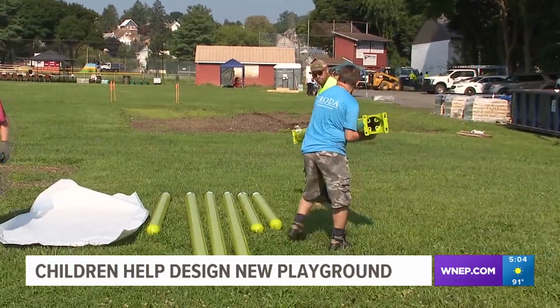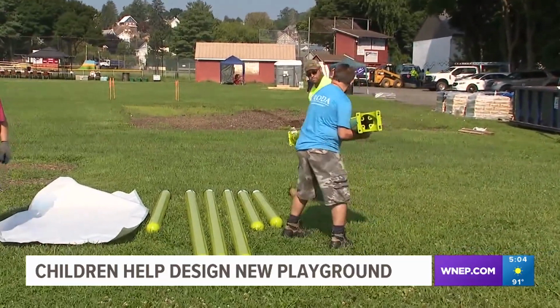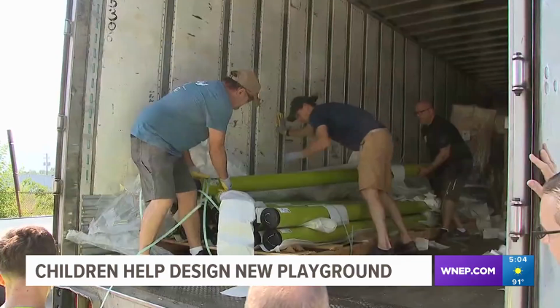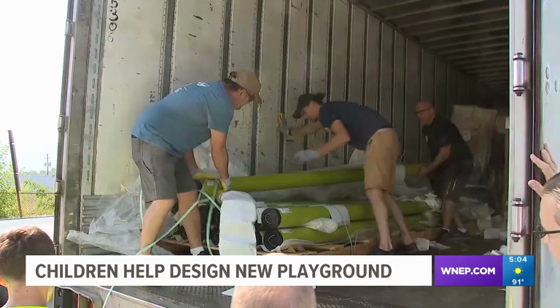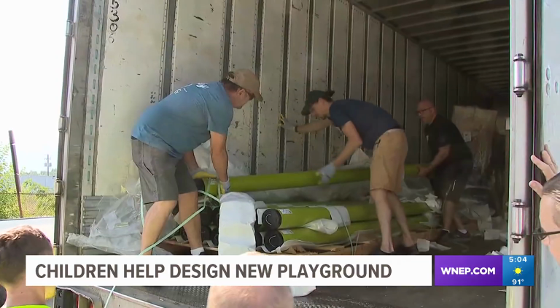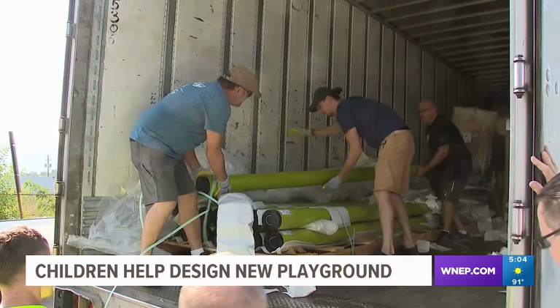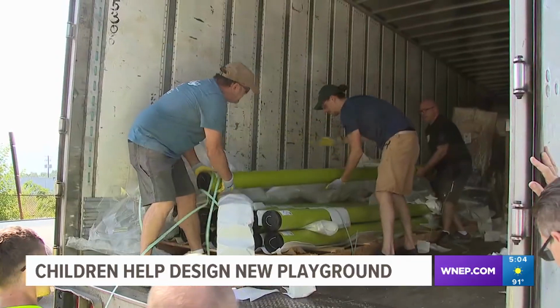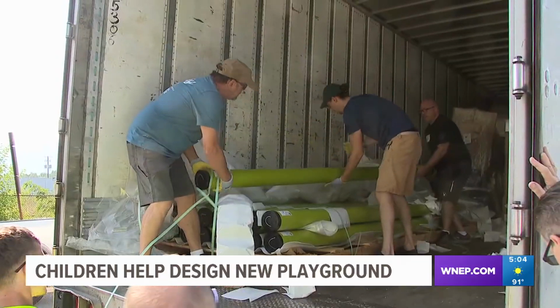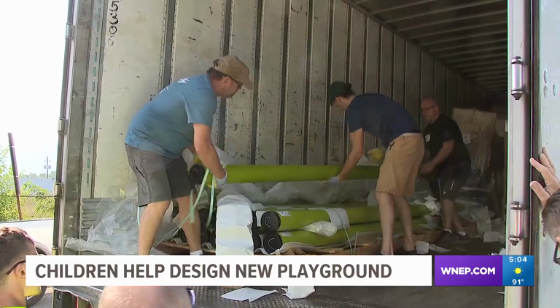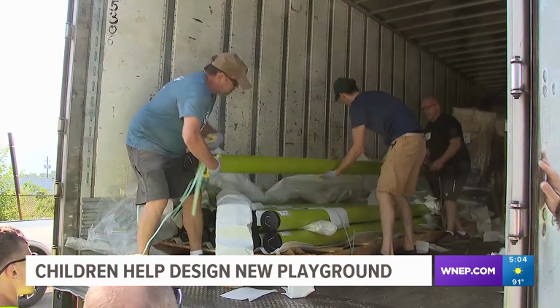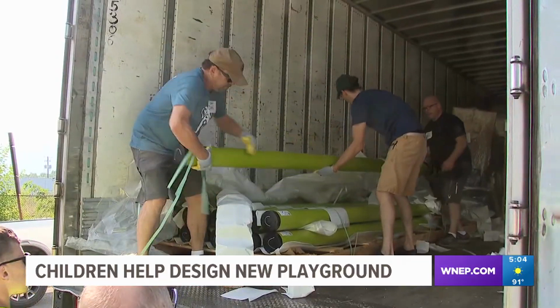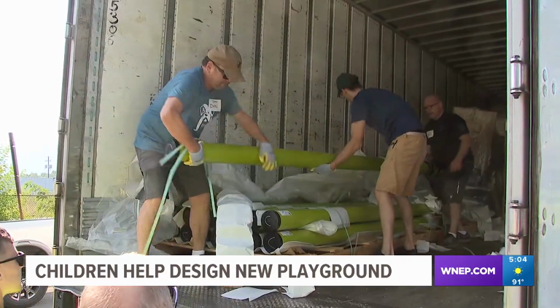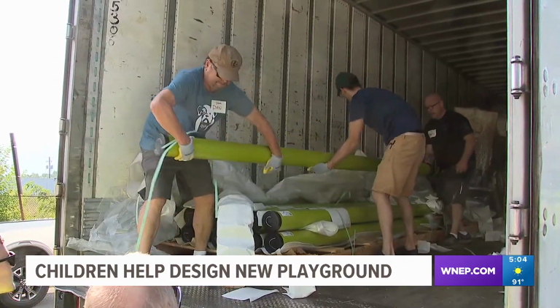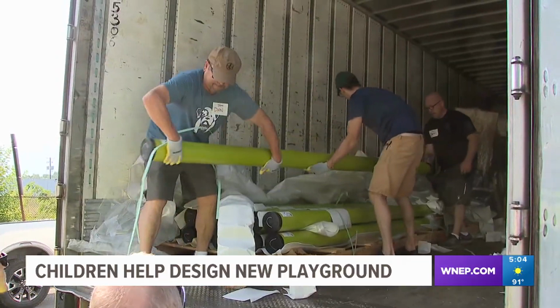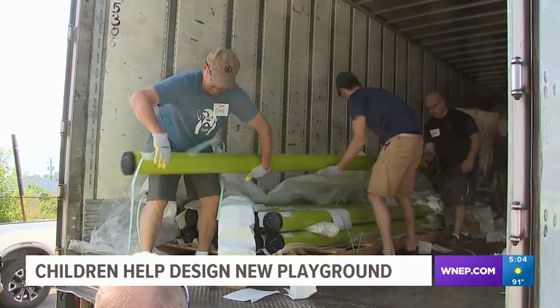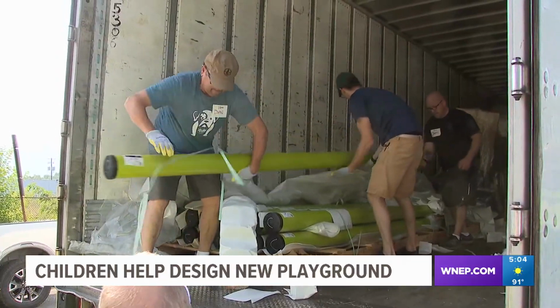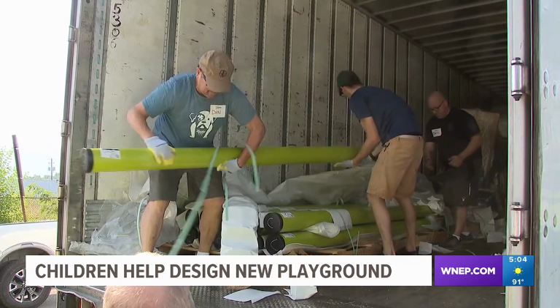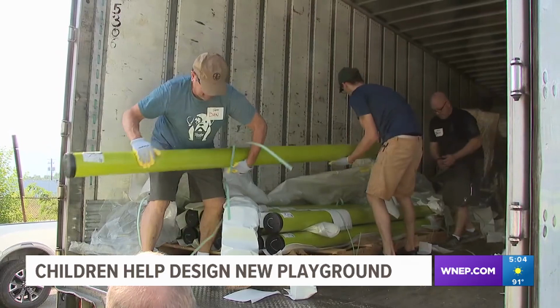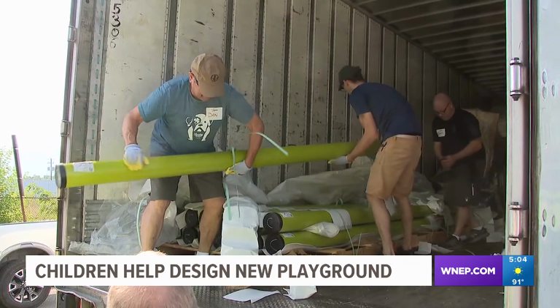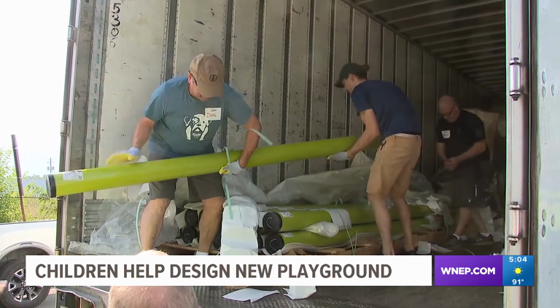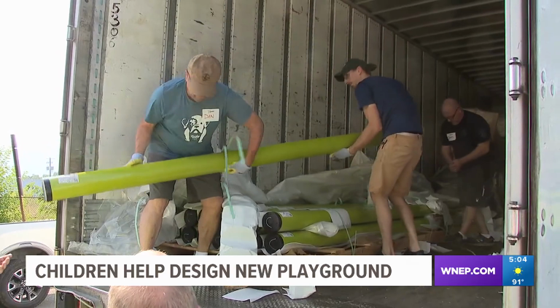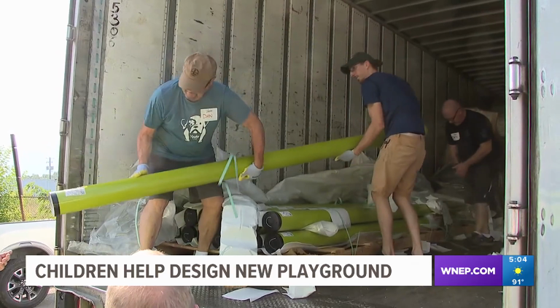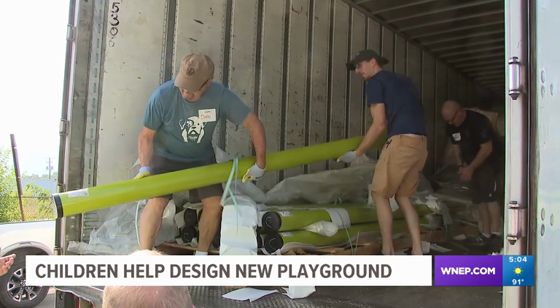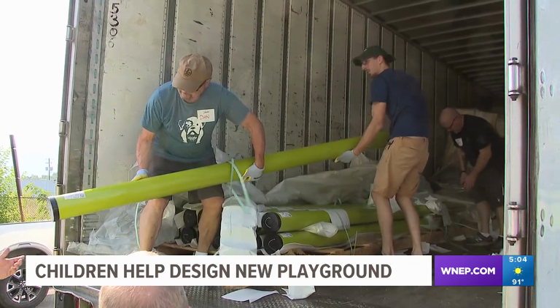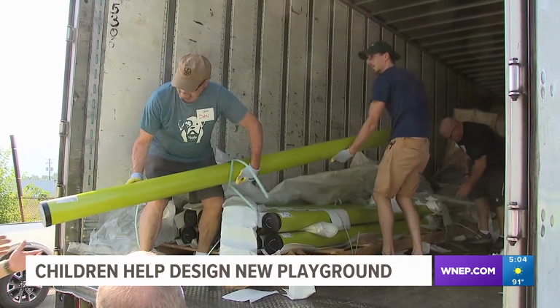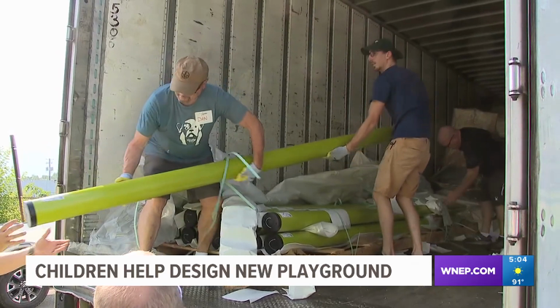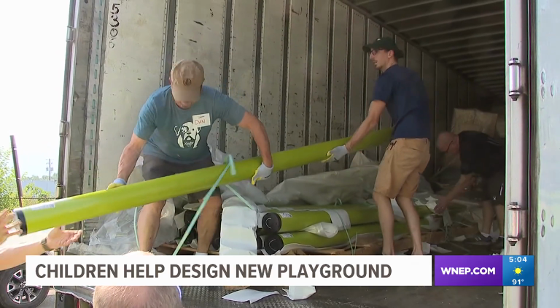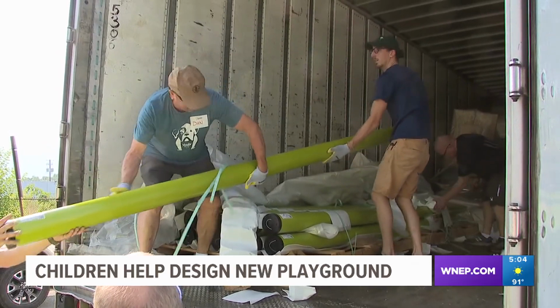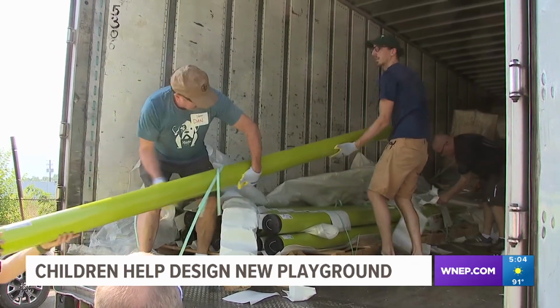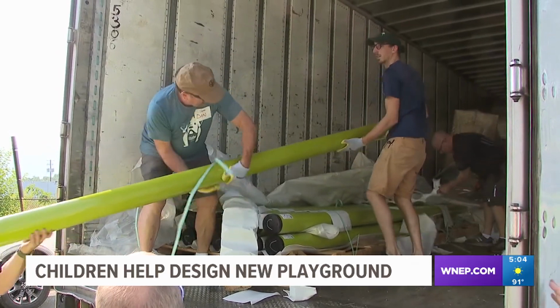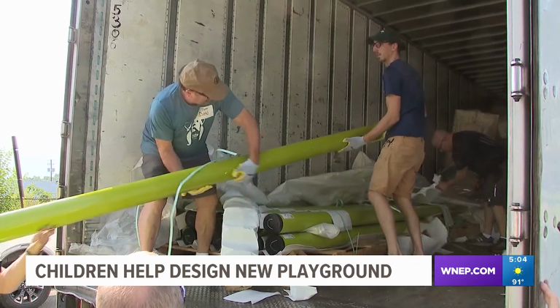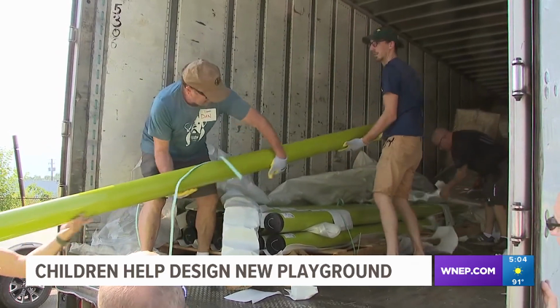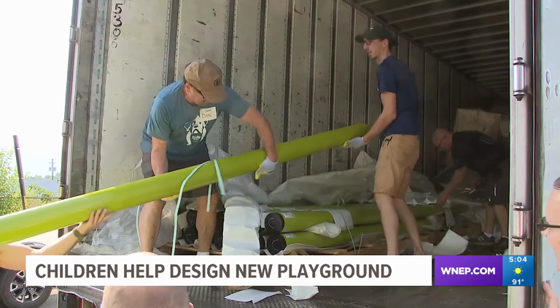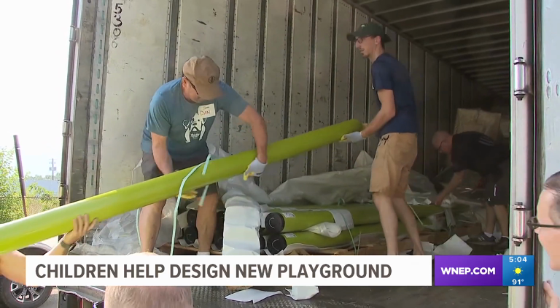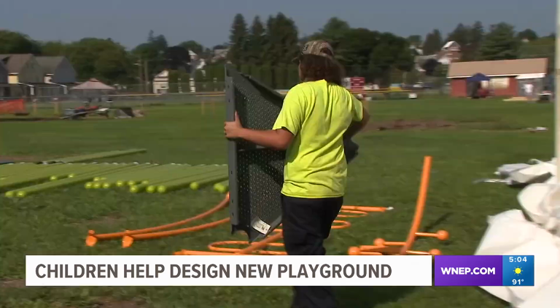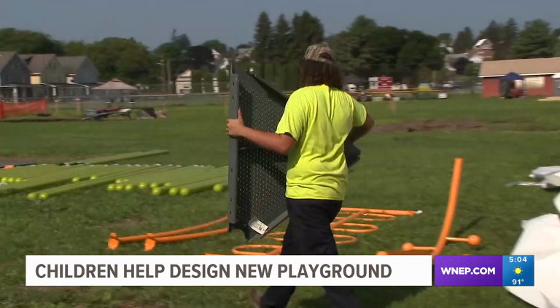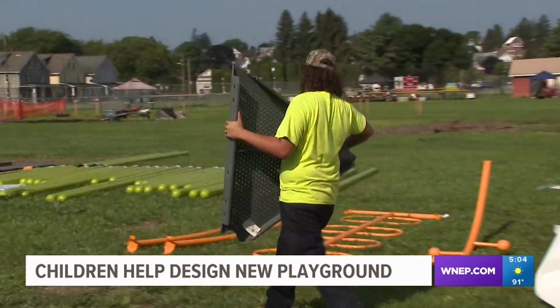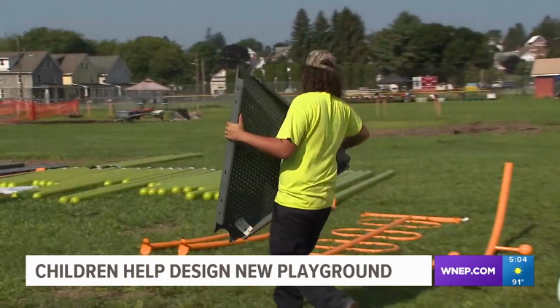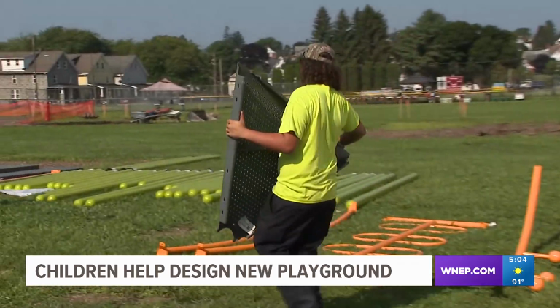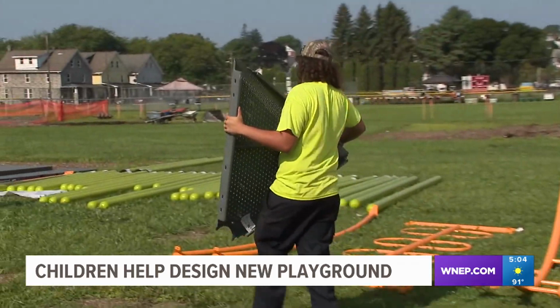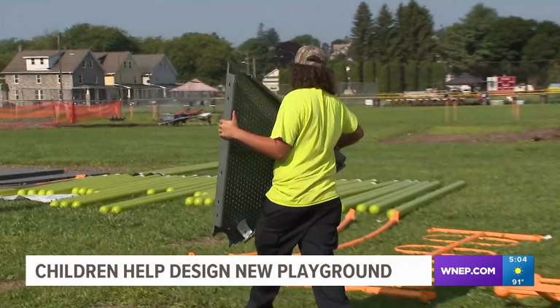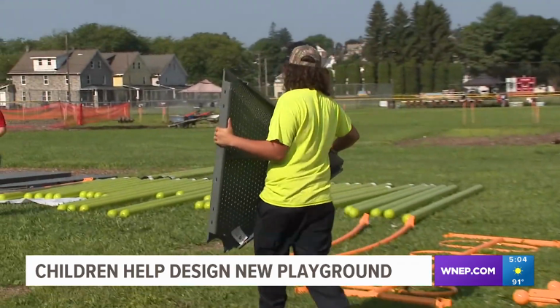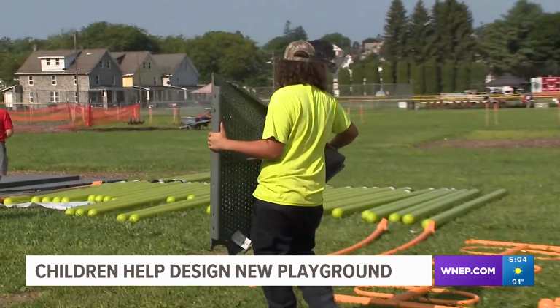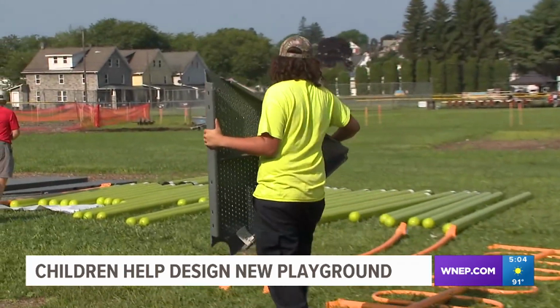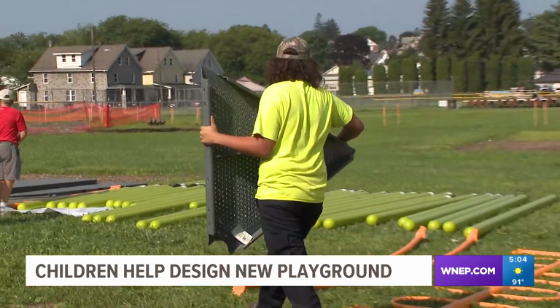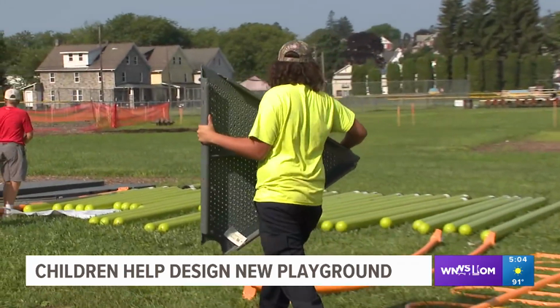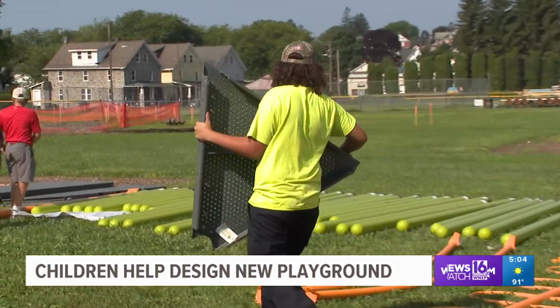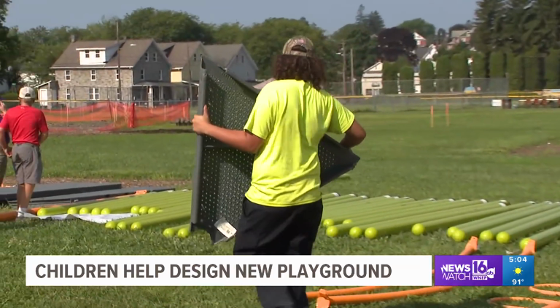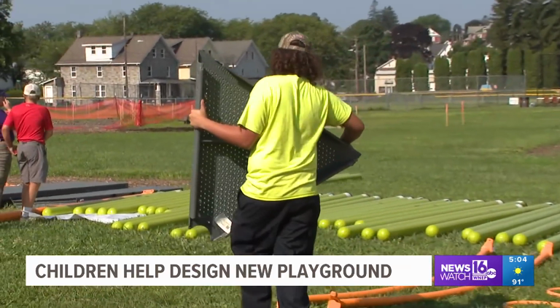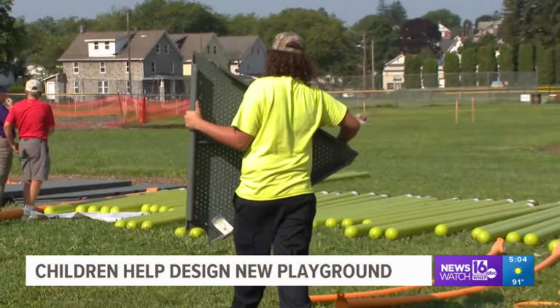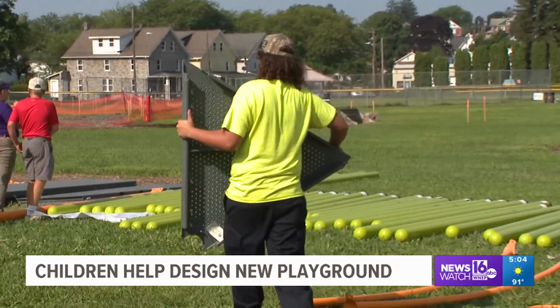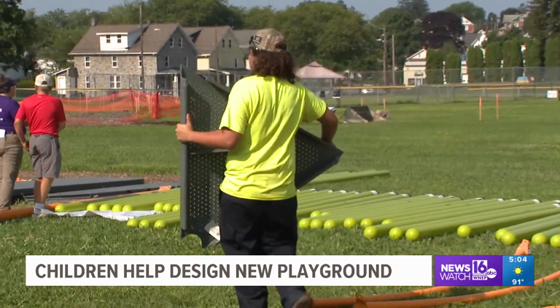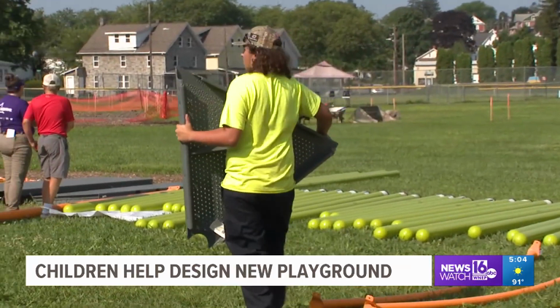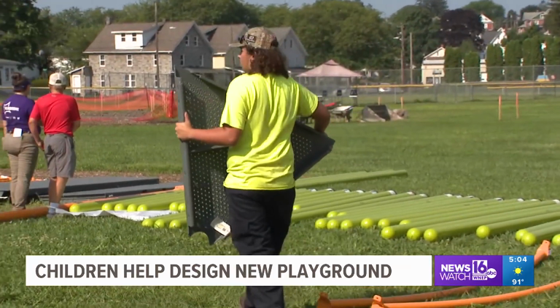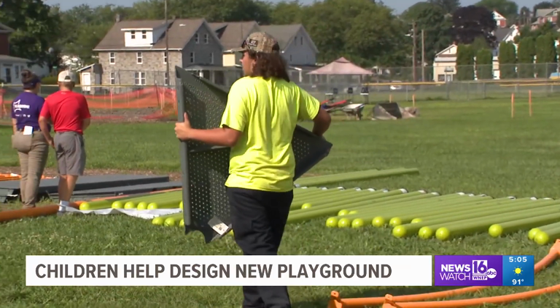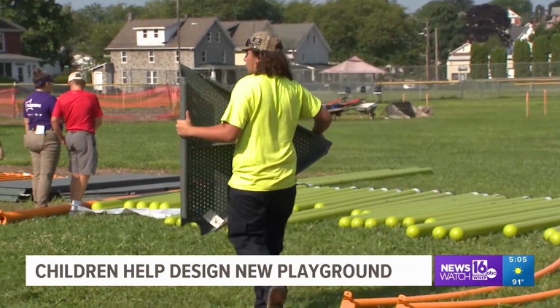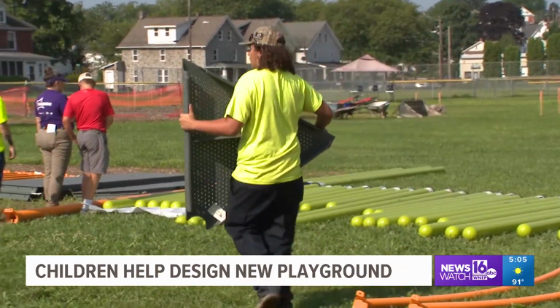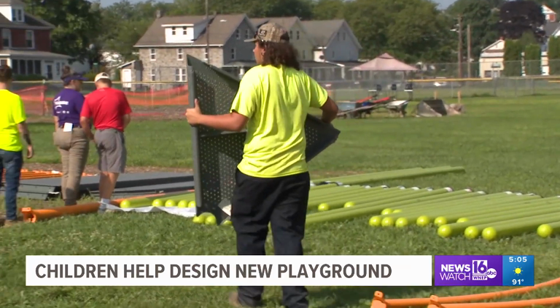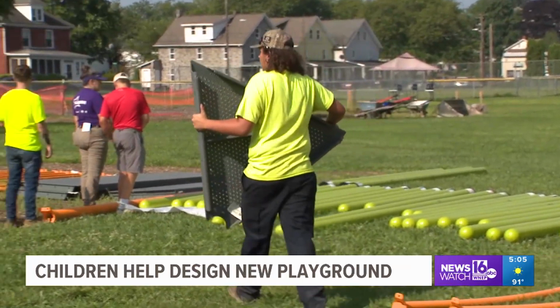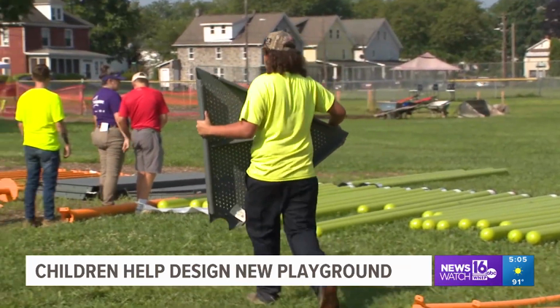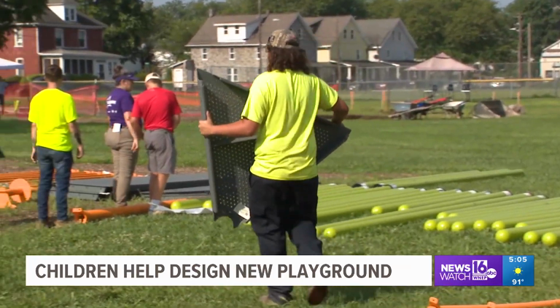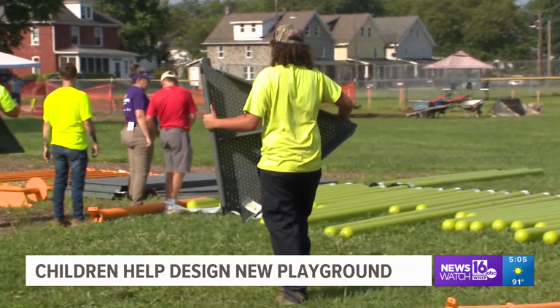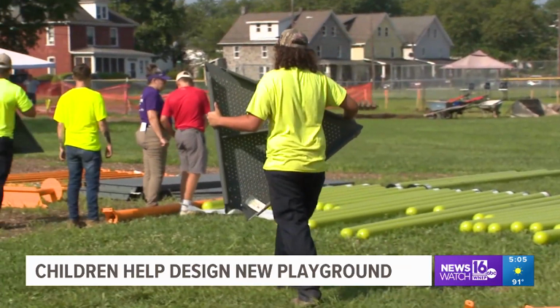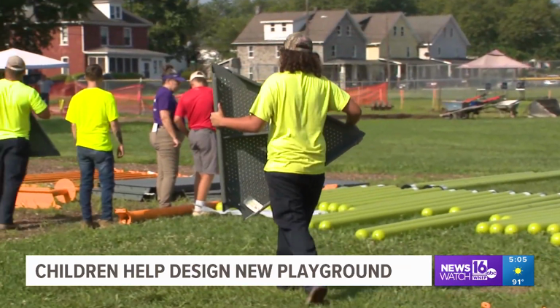The park project costs $1.9 million, with most of the funding coming from the Community Development Block Grant and the Pennsylvania Department of Conservation and Natural Resources.